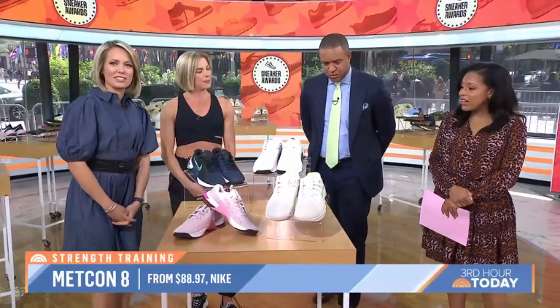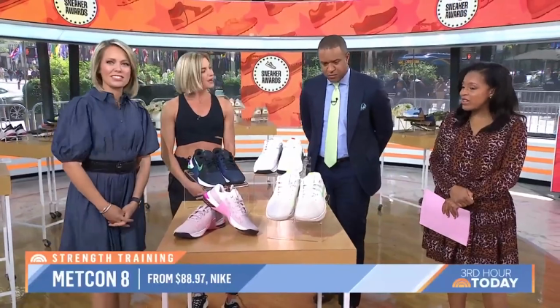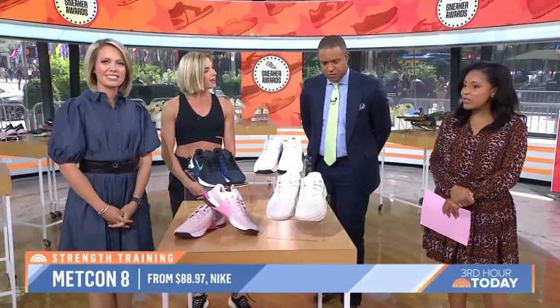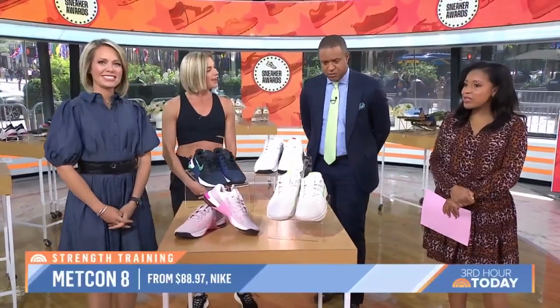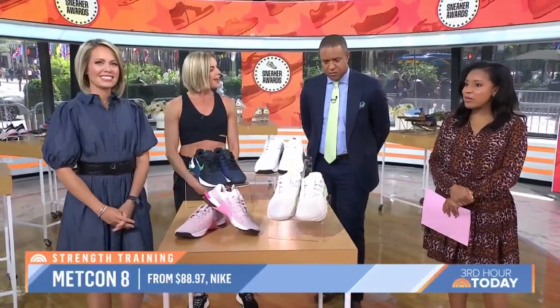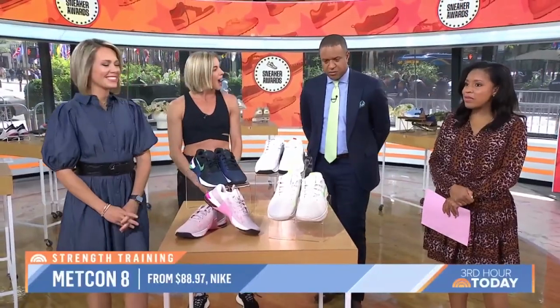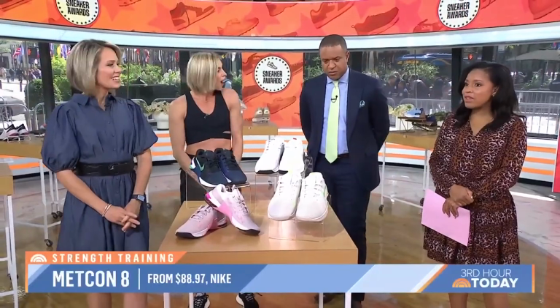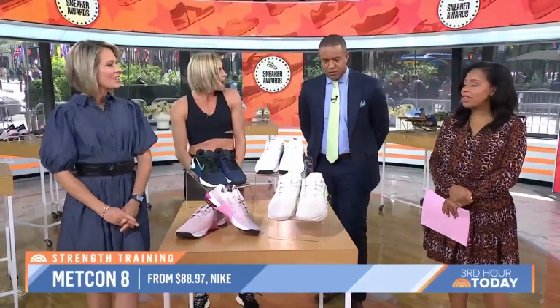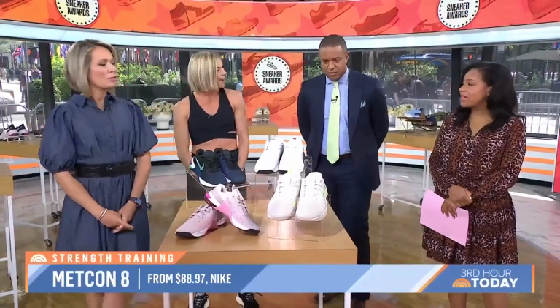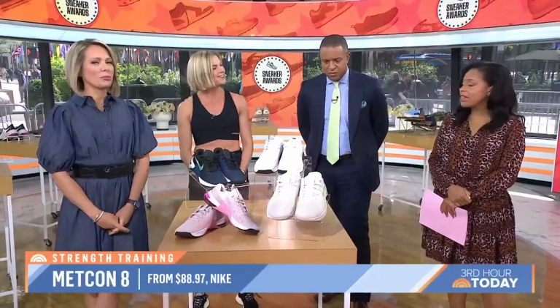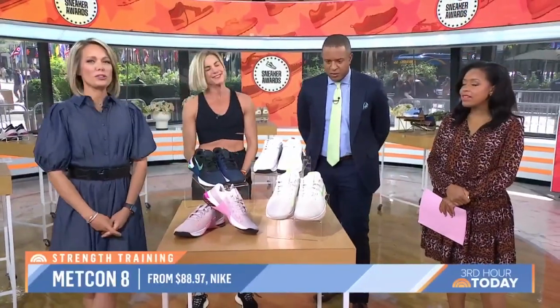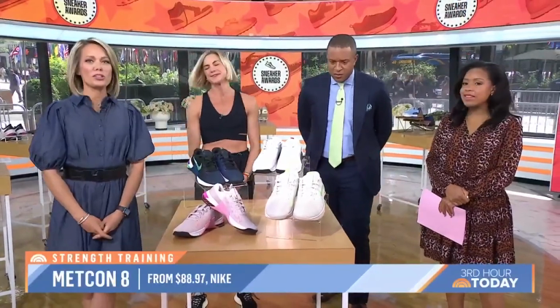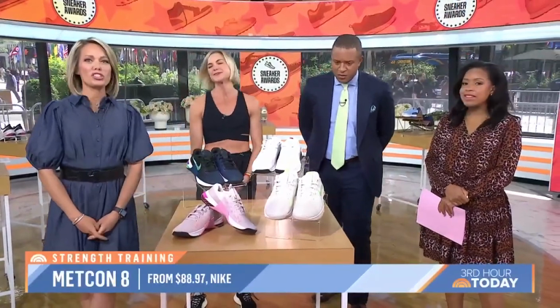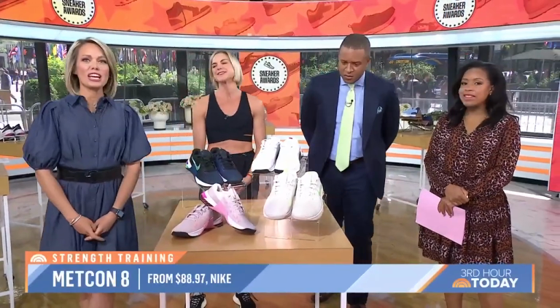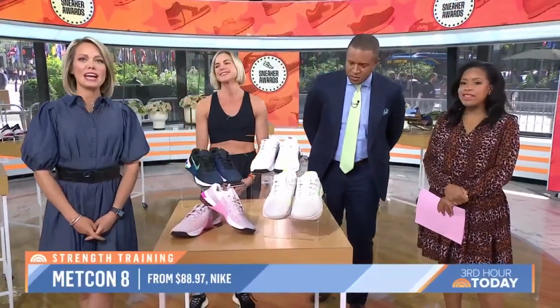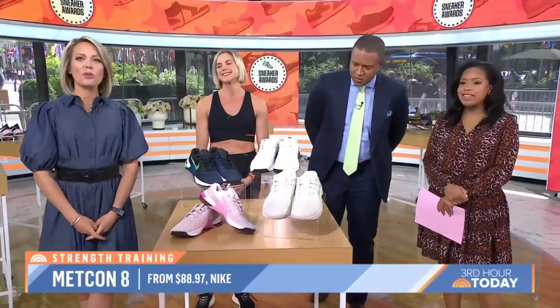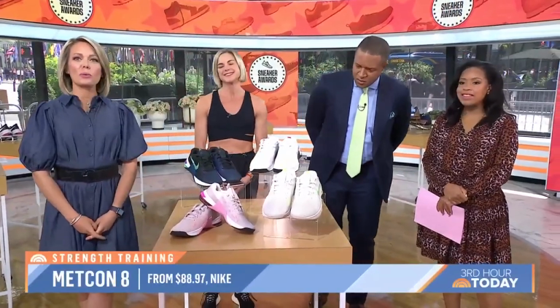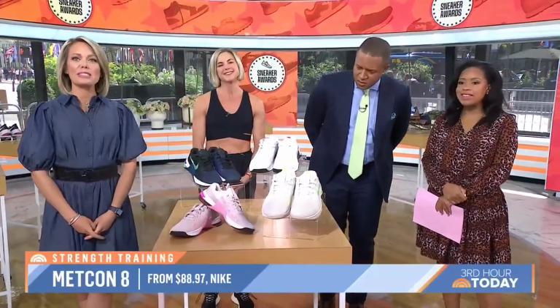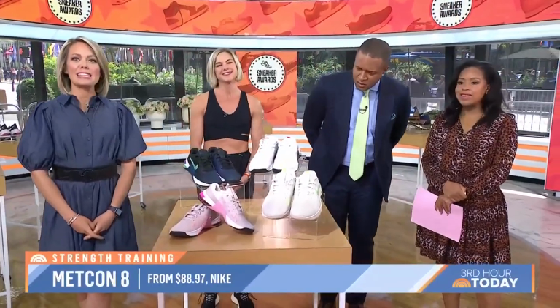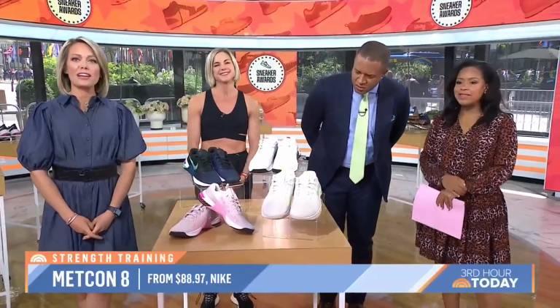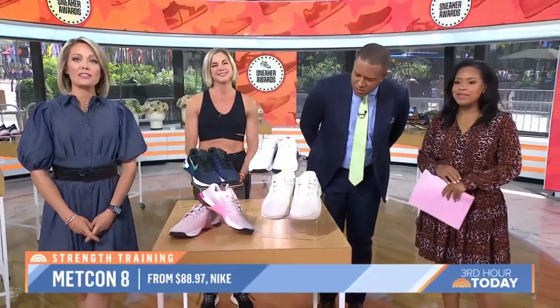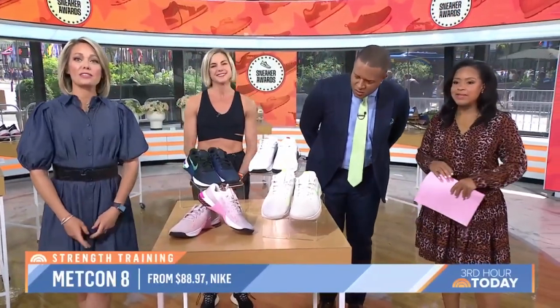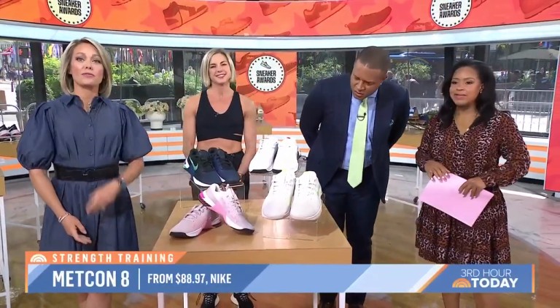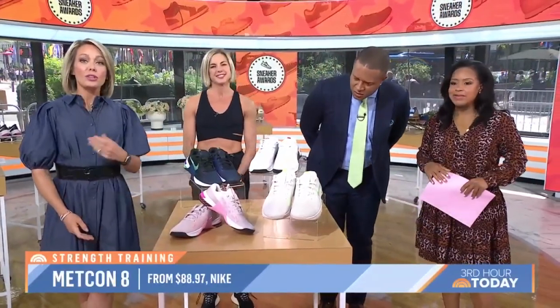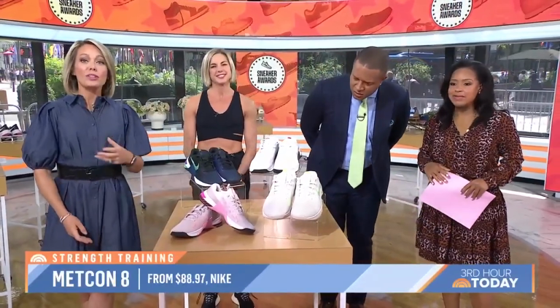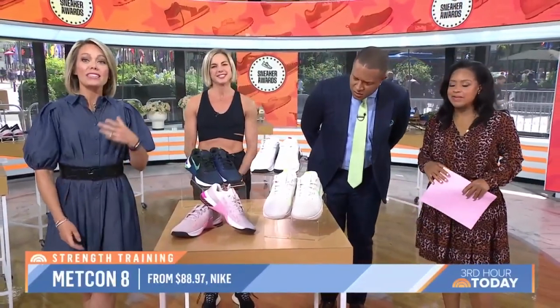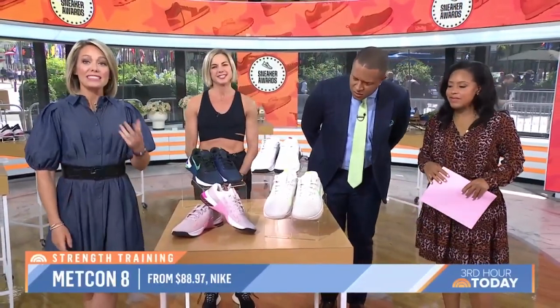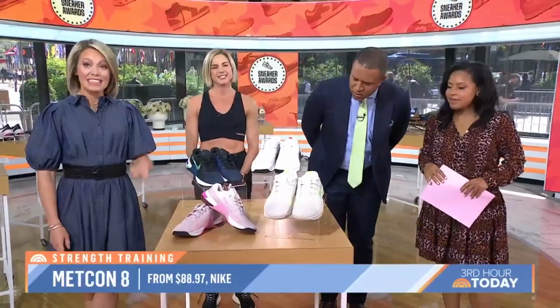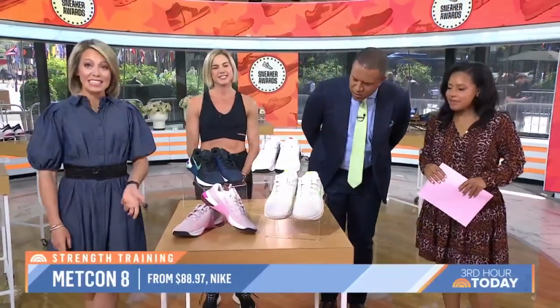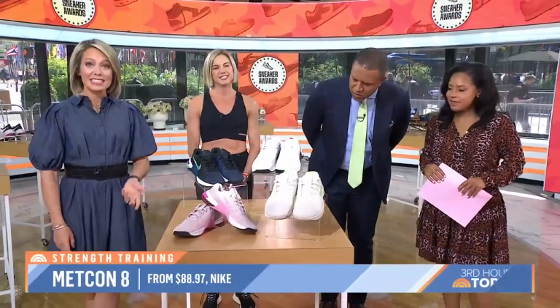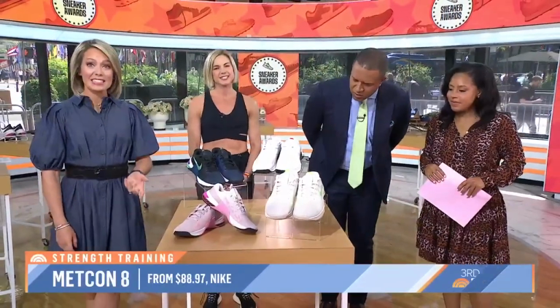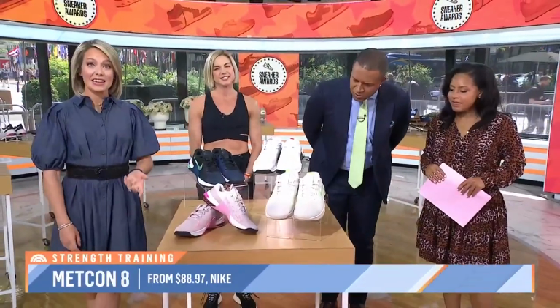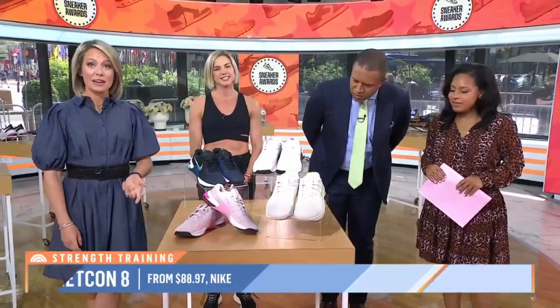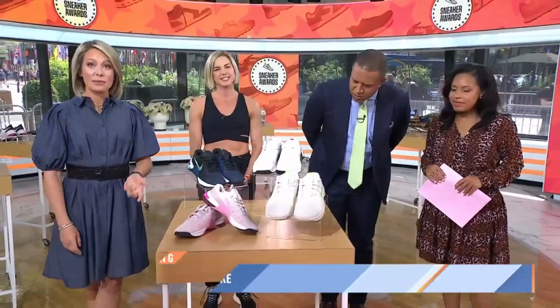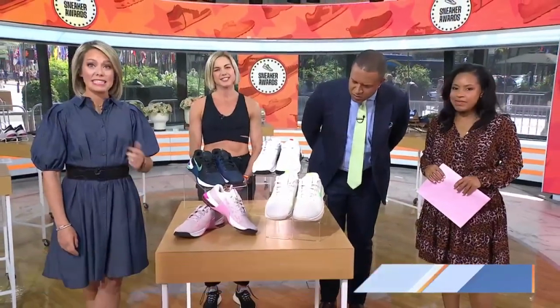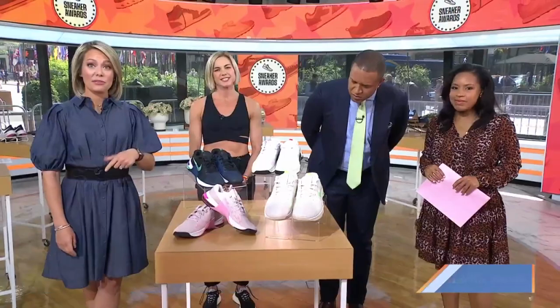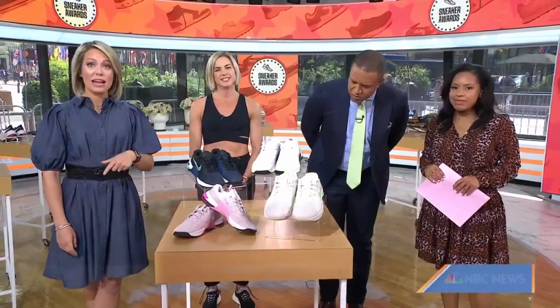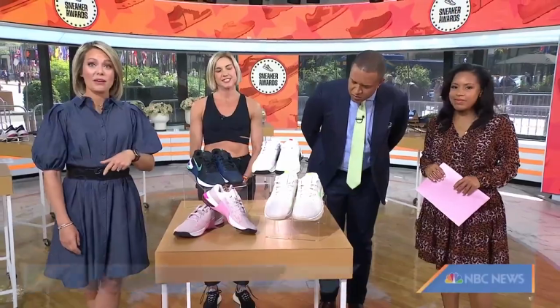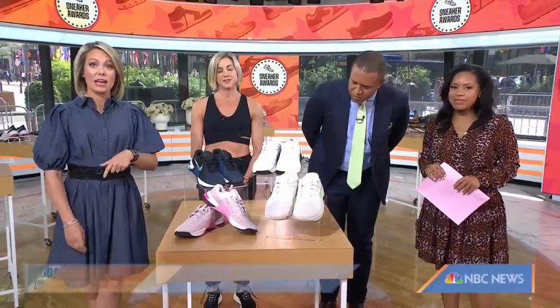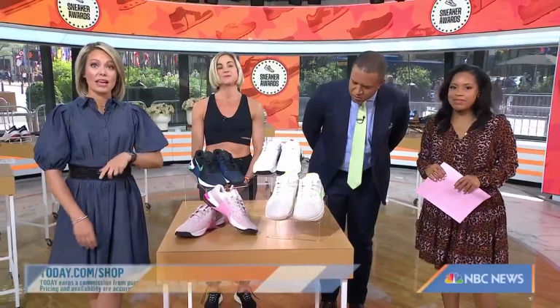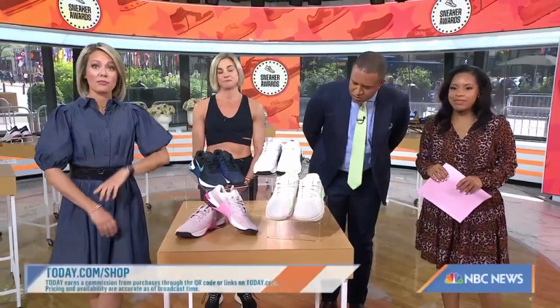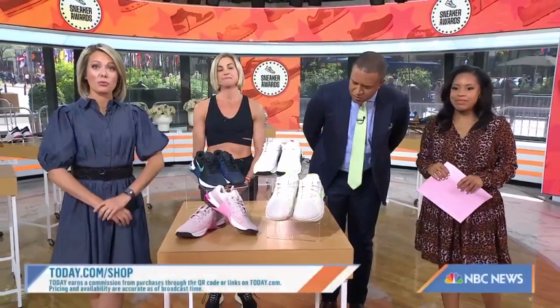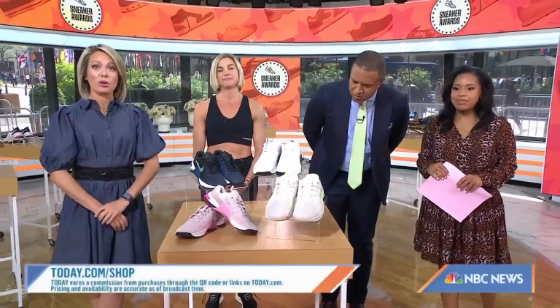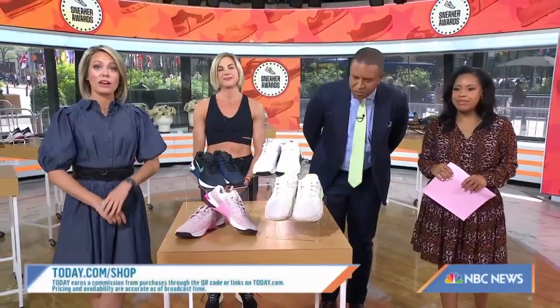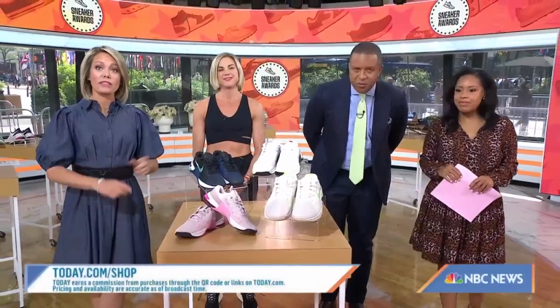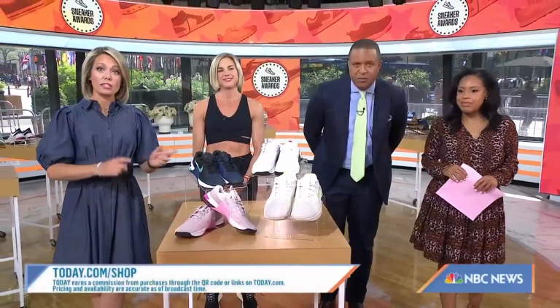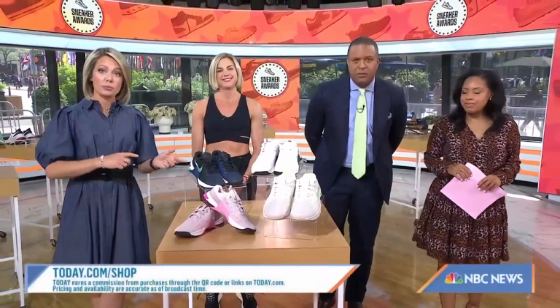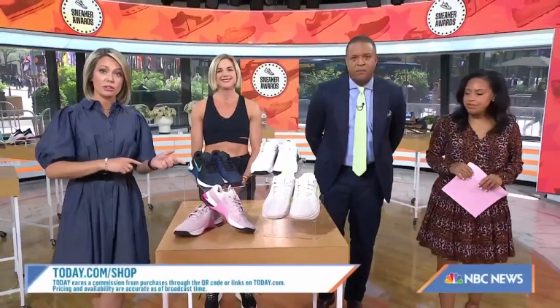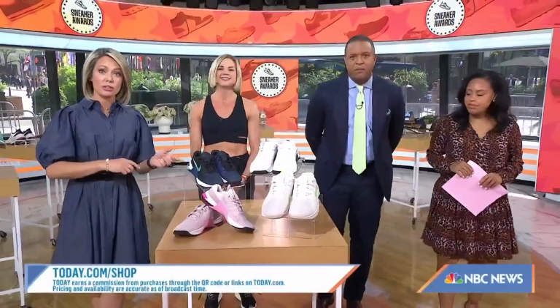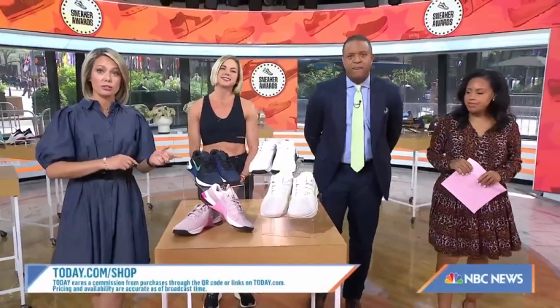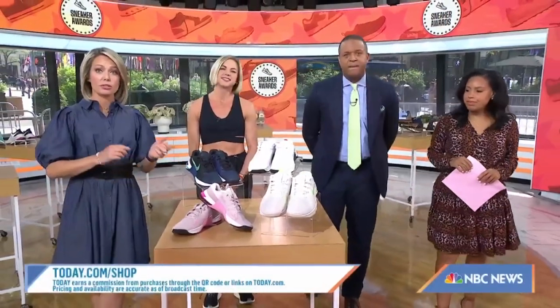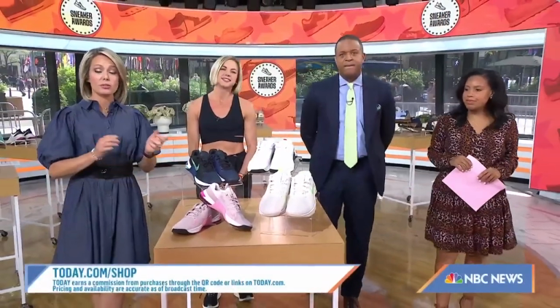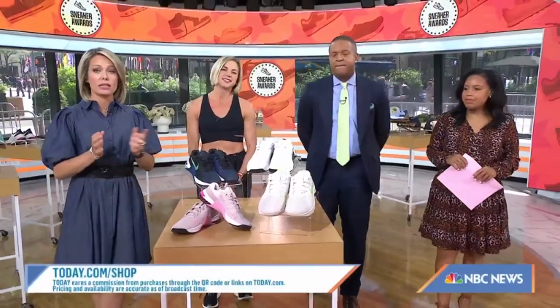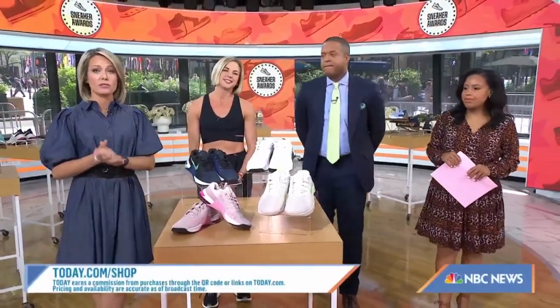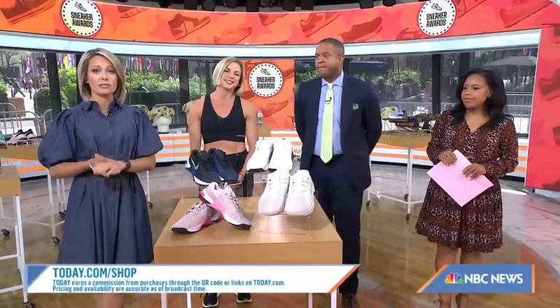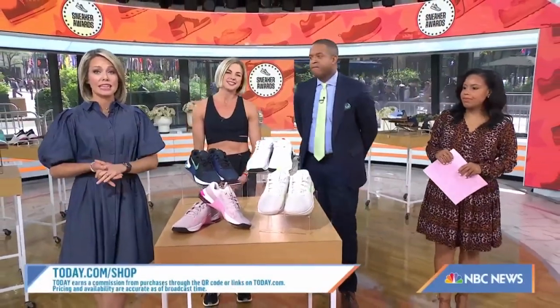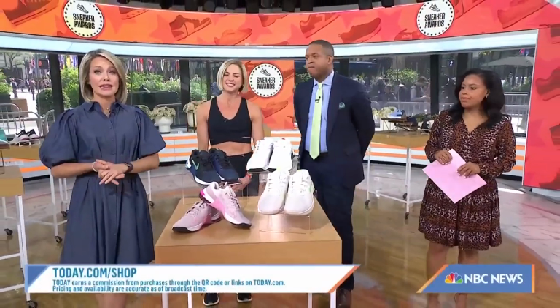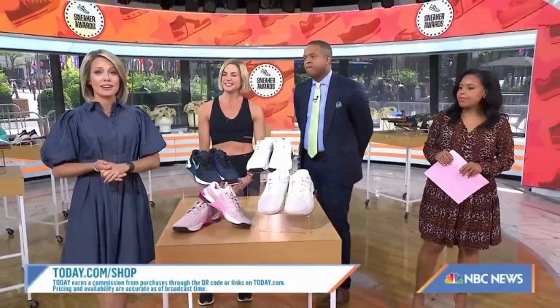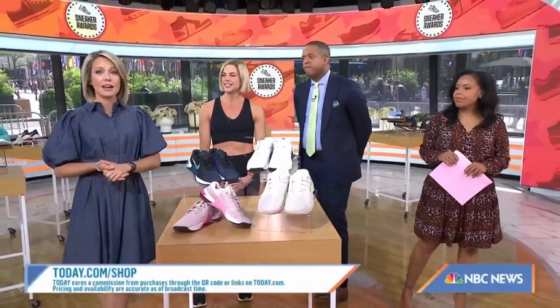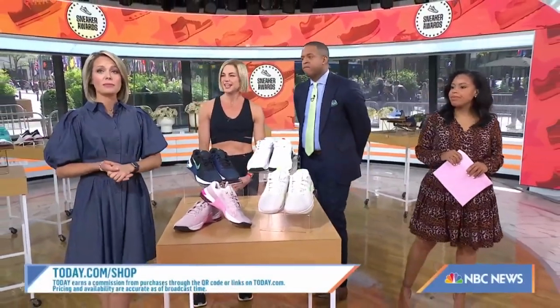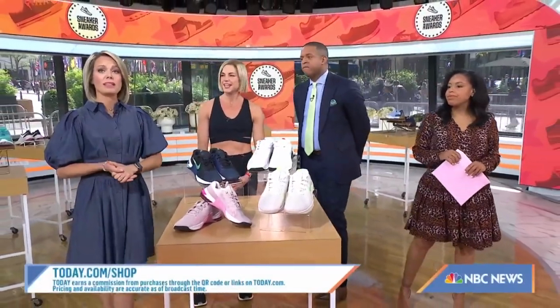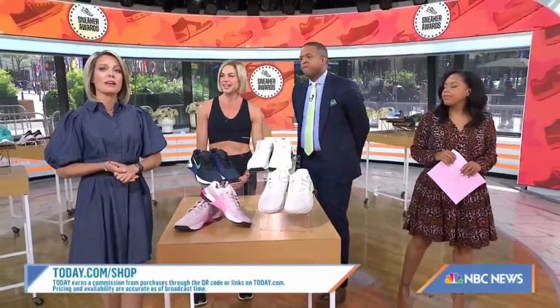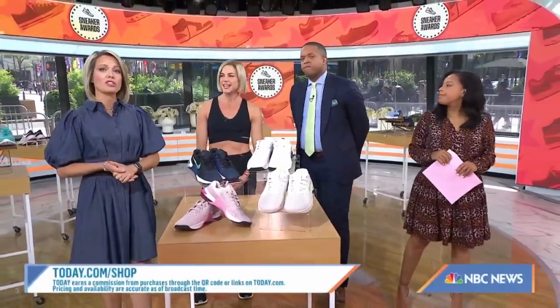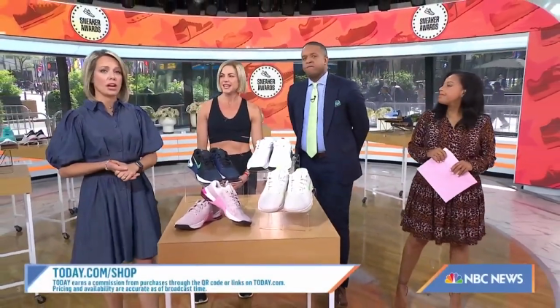Every year, I learn something. Be sure to check out Women's Health's full list — it's out now. For more on these particular shoes, head to today.com/shop.